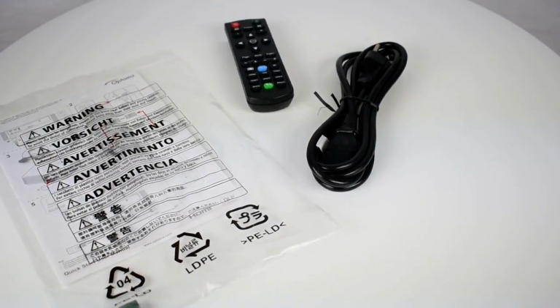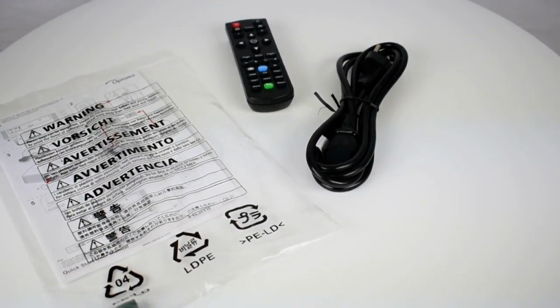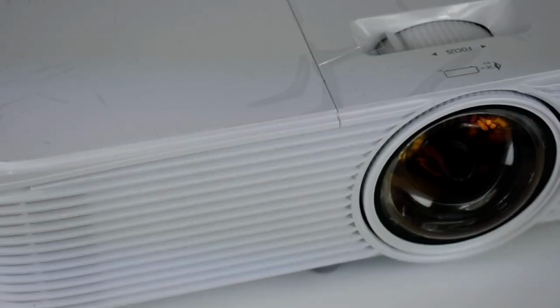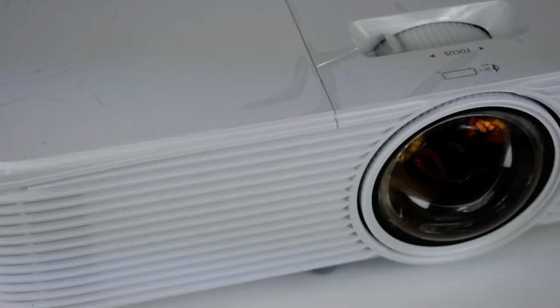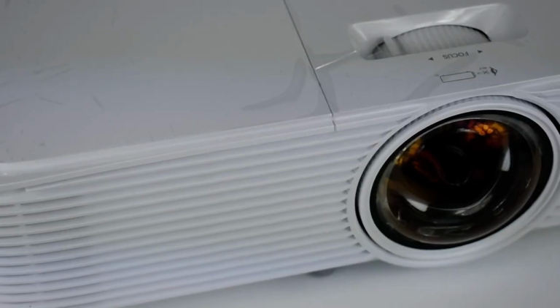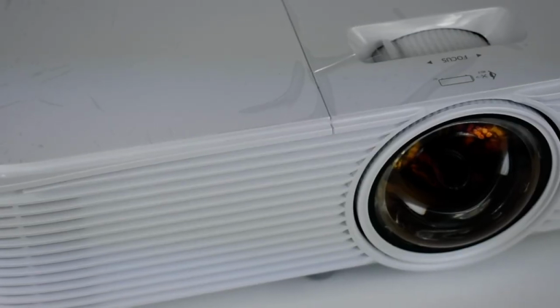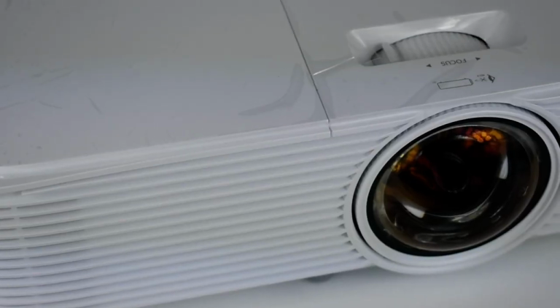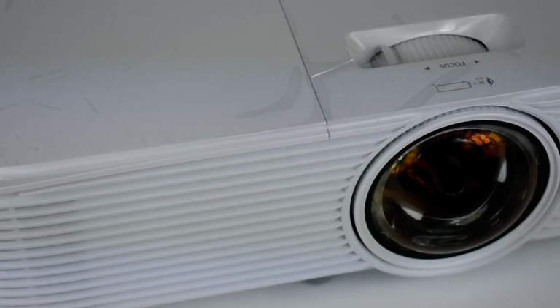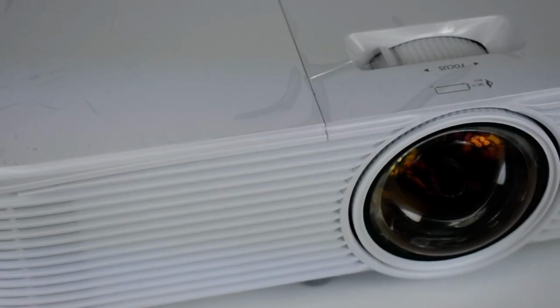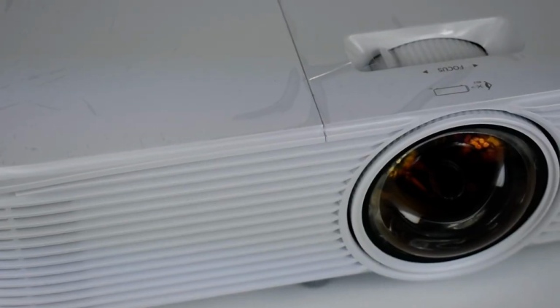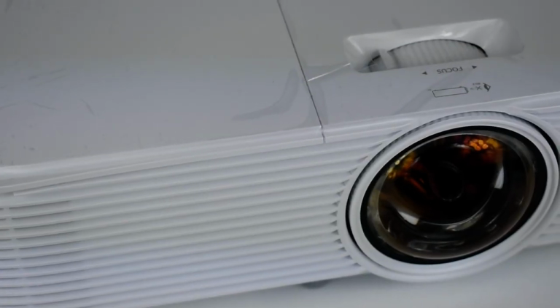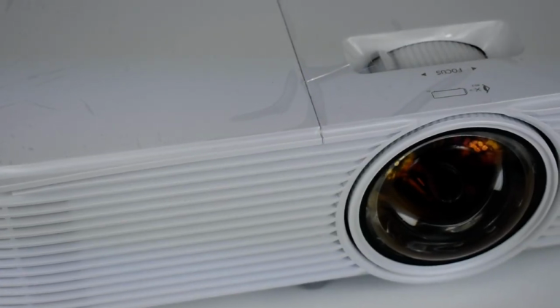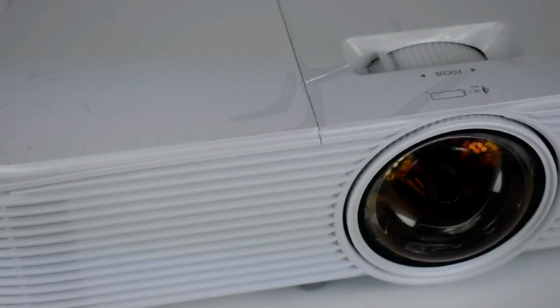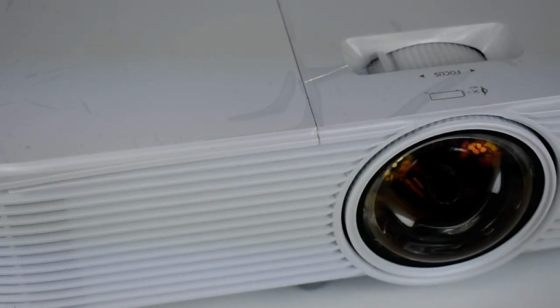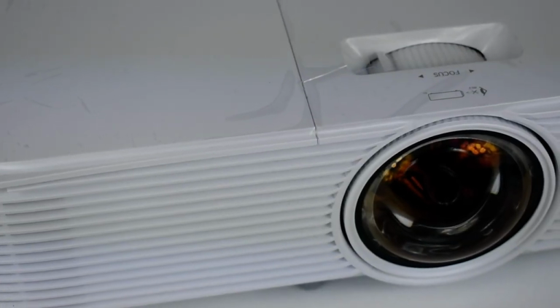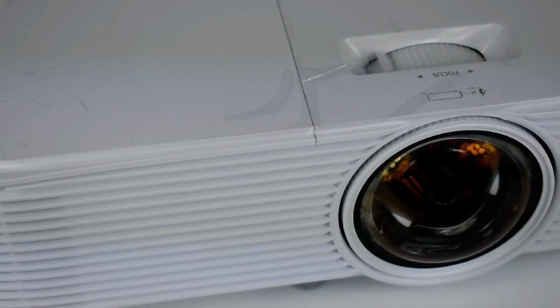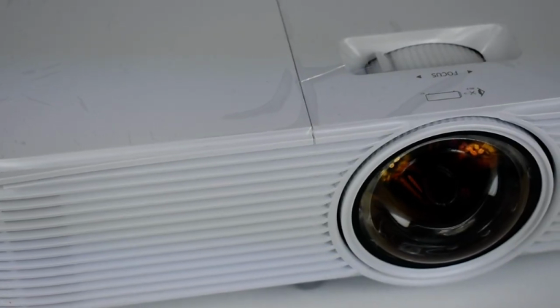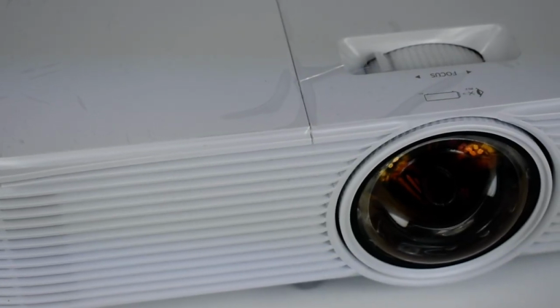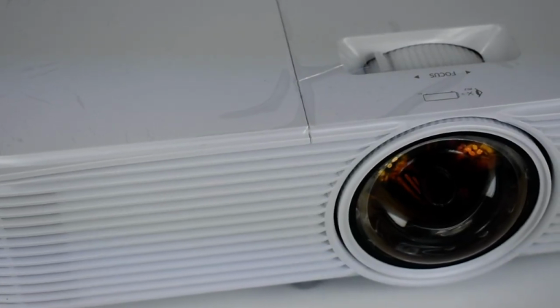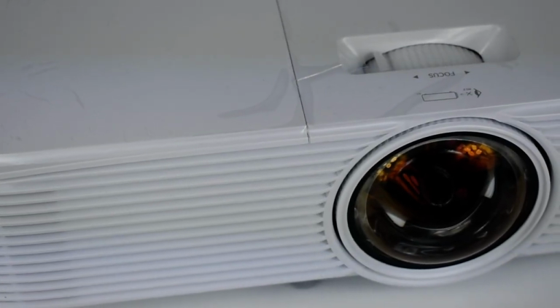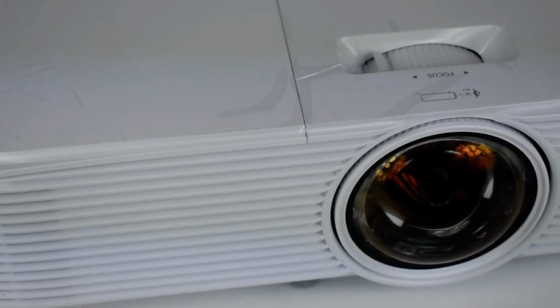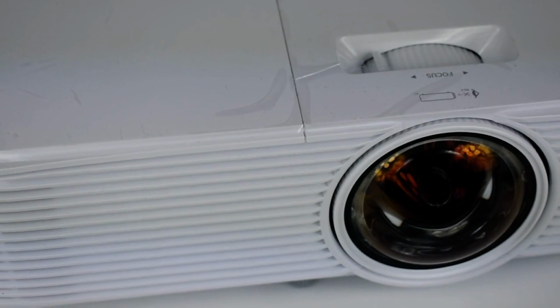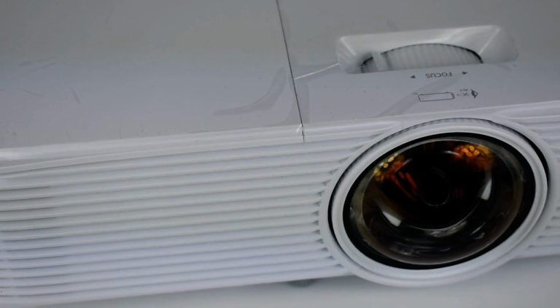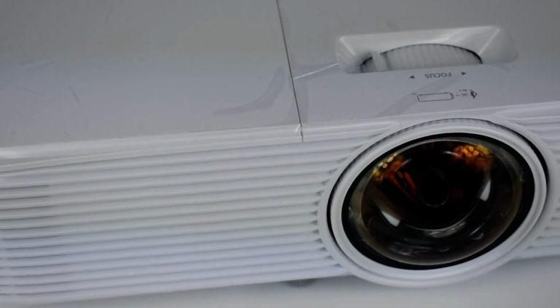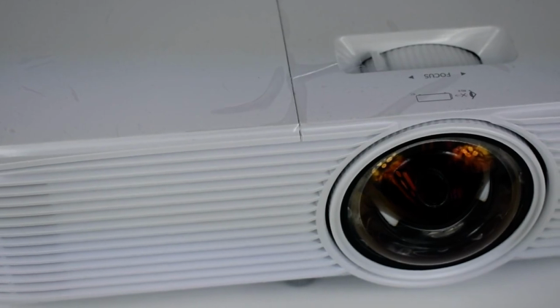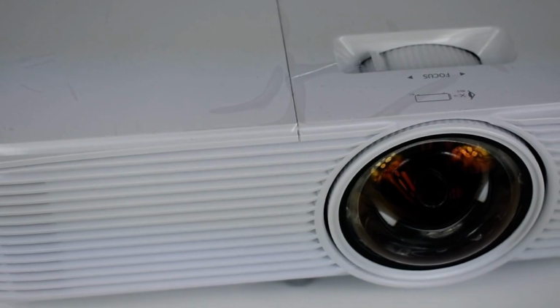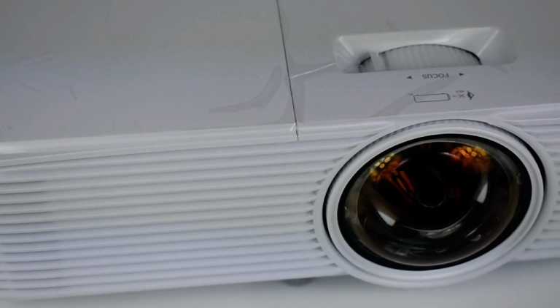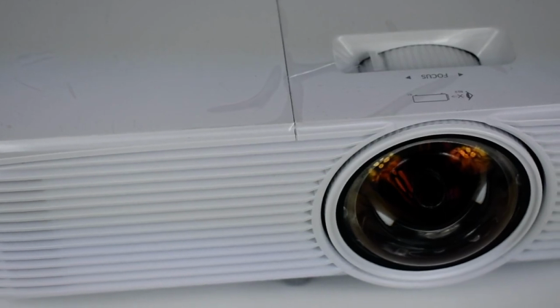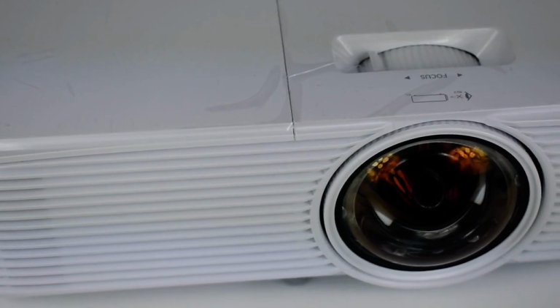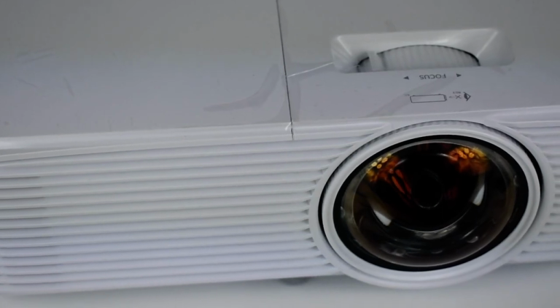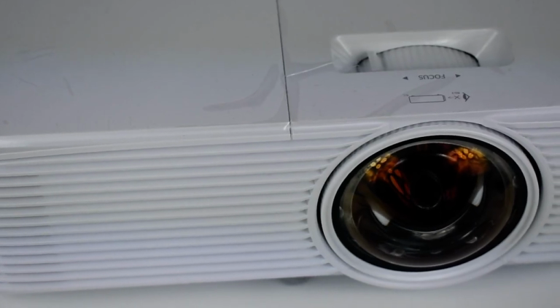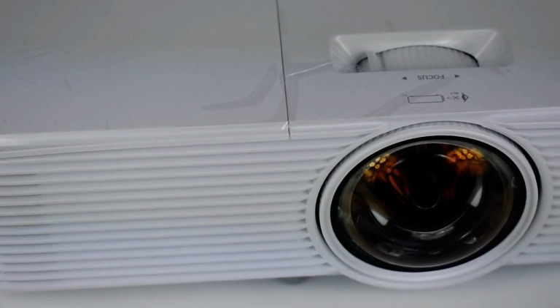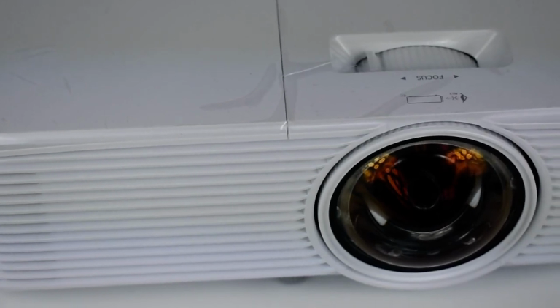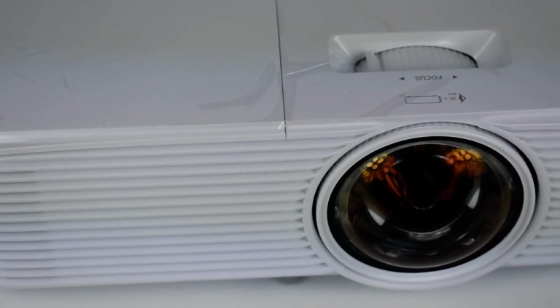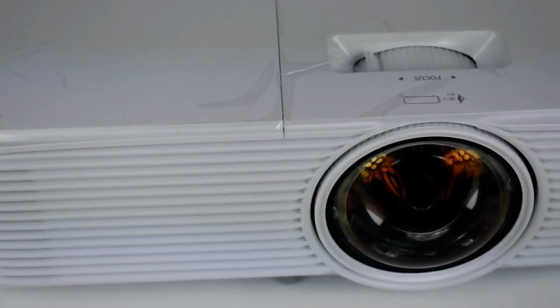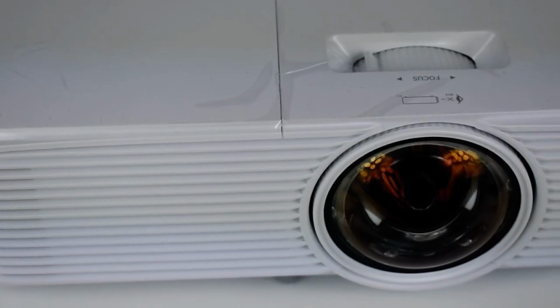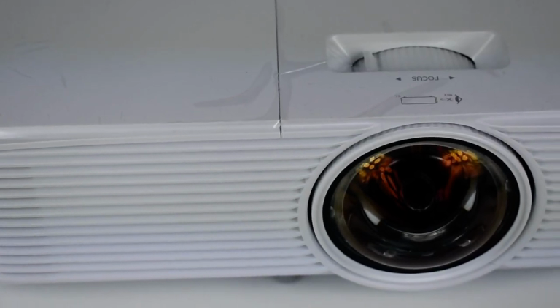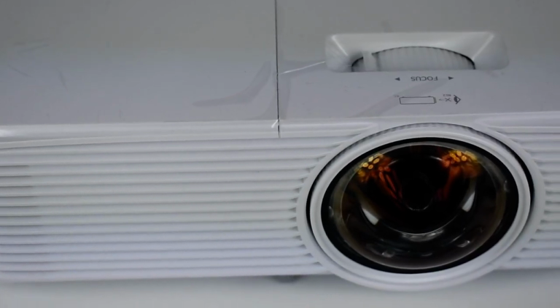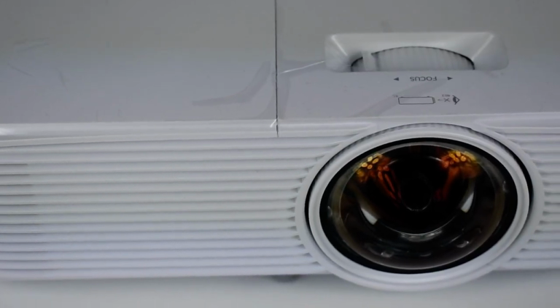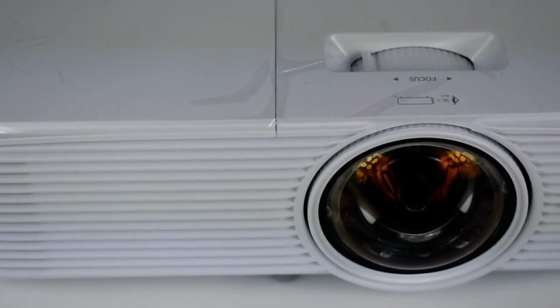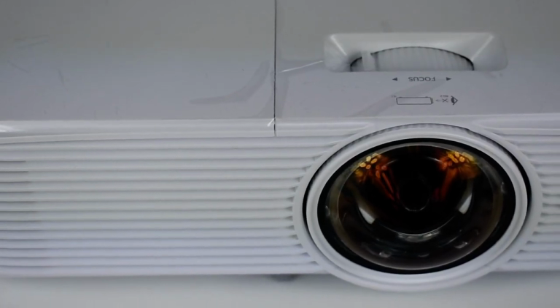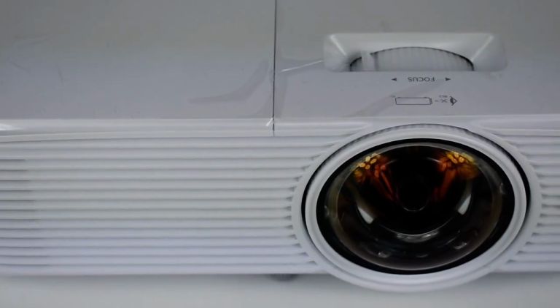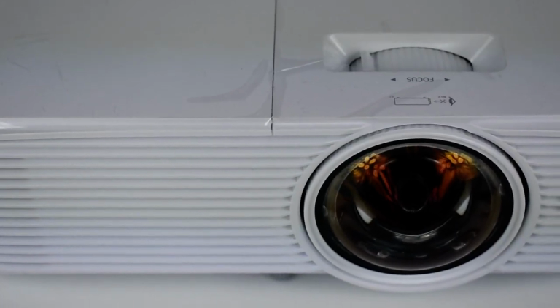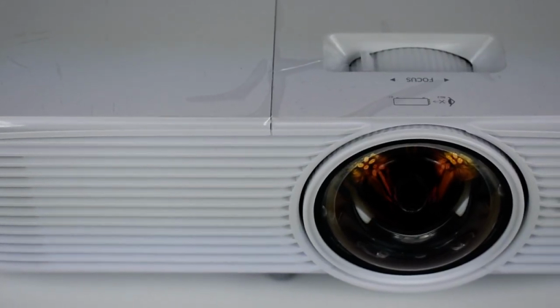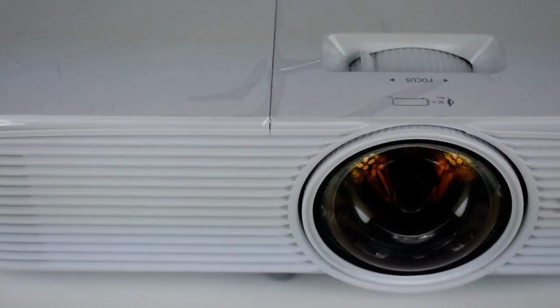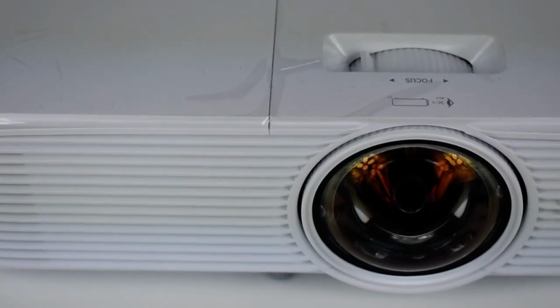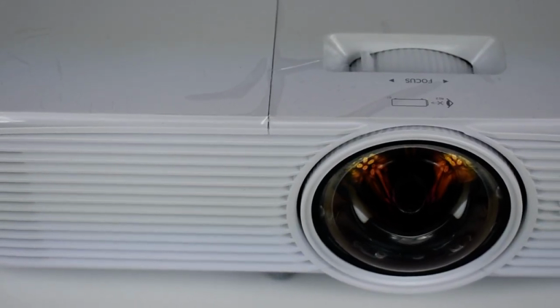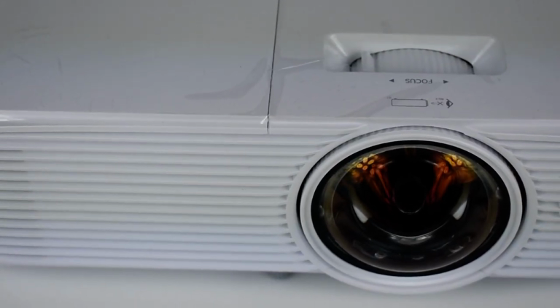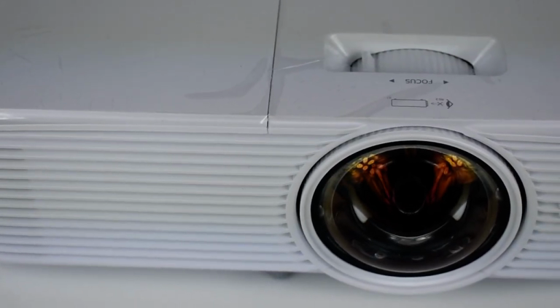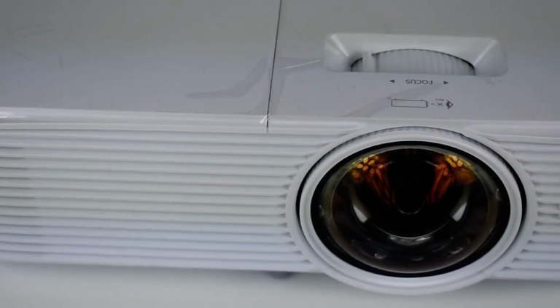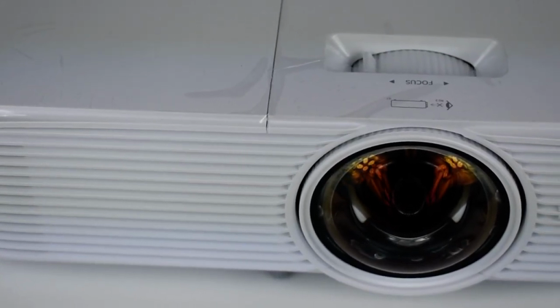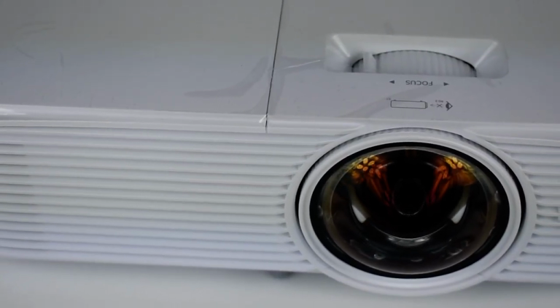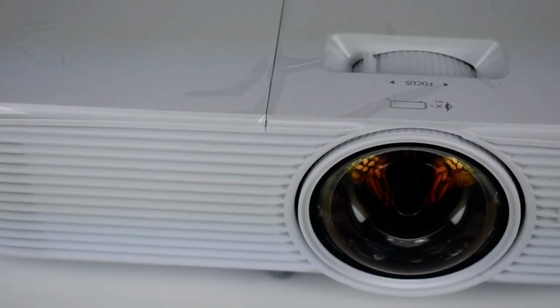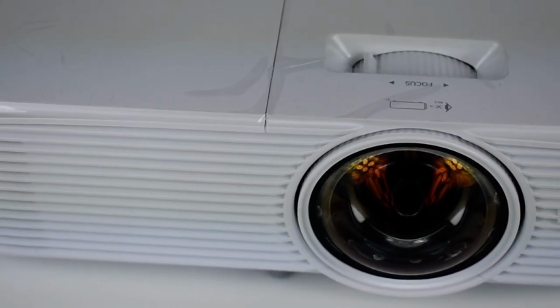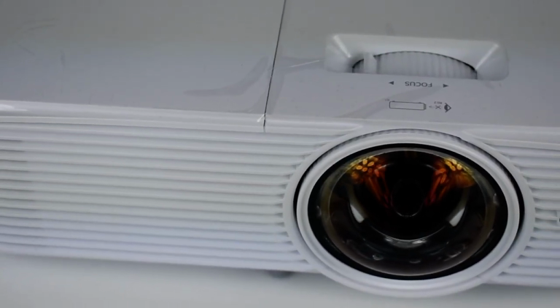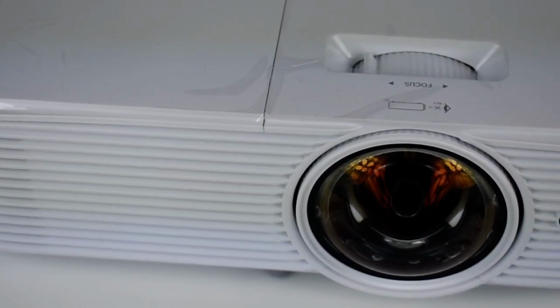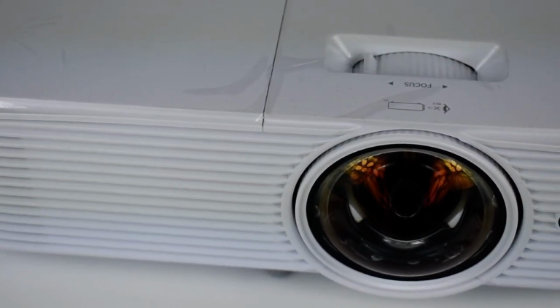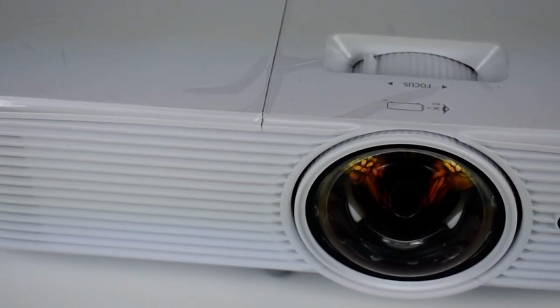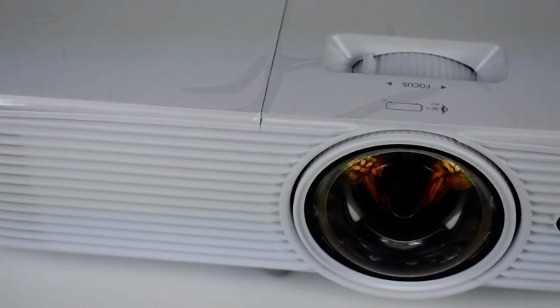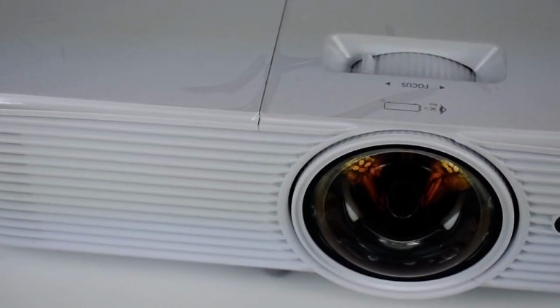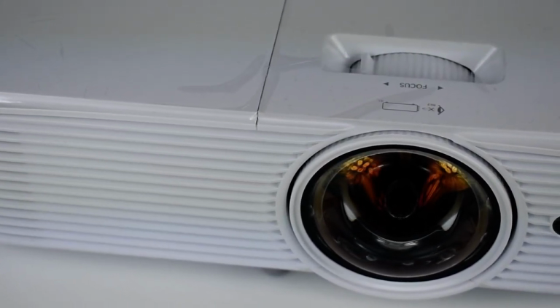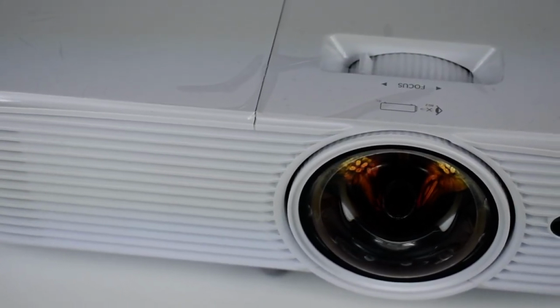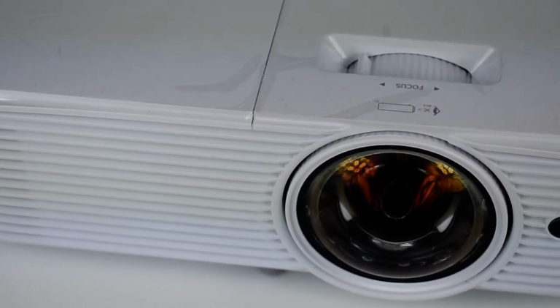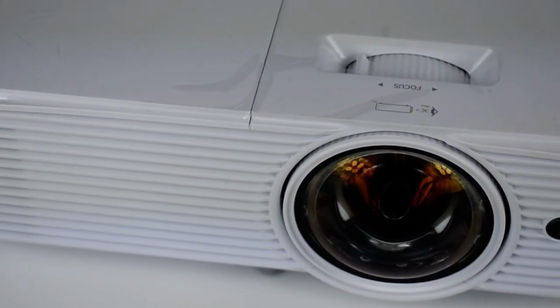Optoma provides a 2-year parts and labor limited warranty on the projector, with a 90-day lamp warranty.